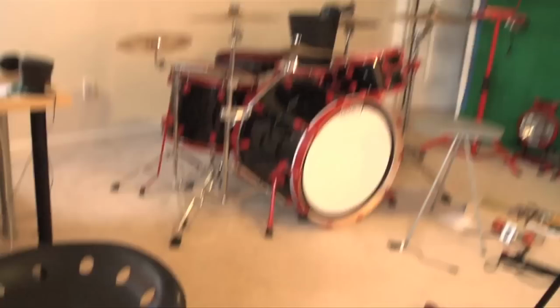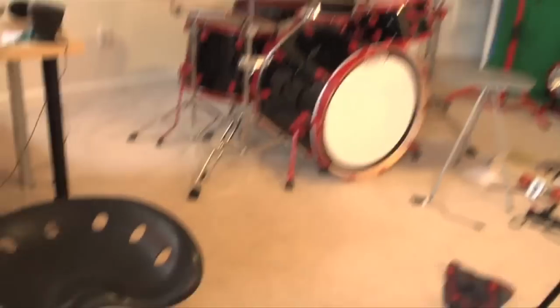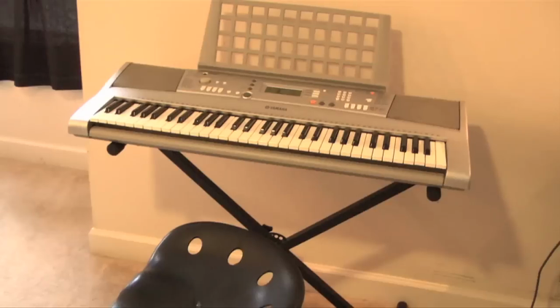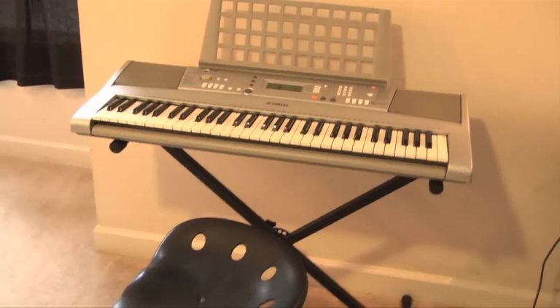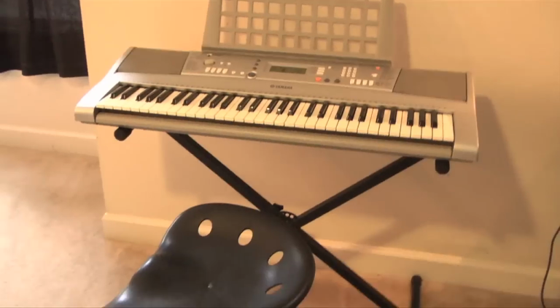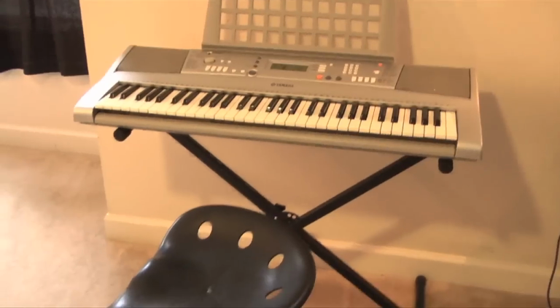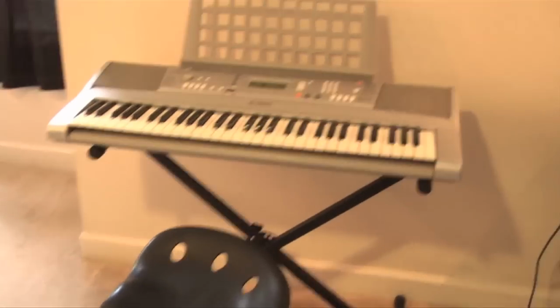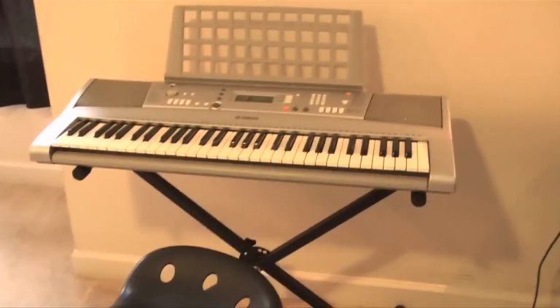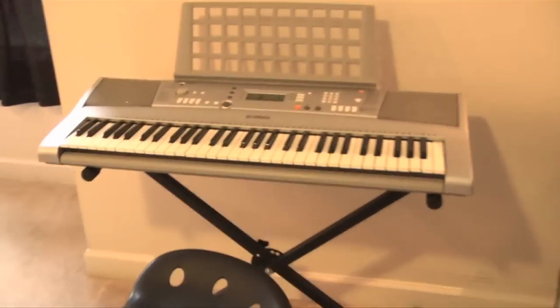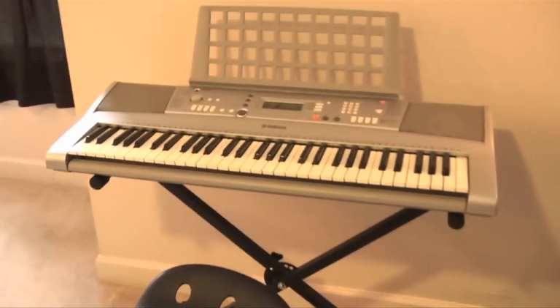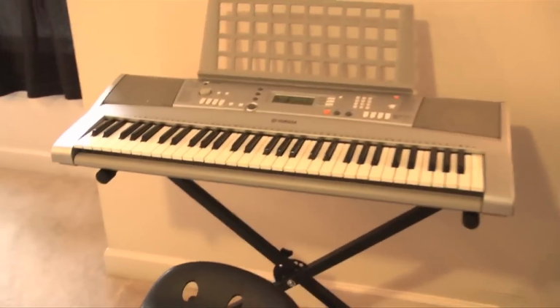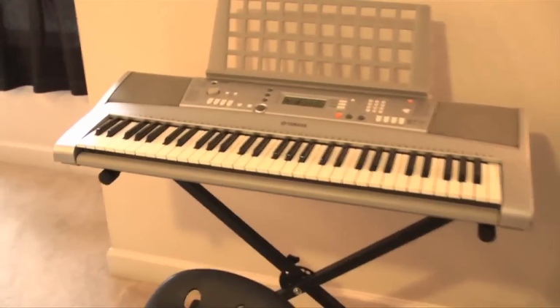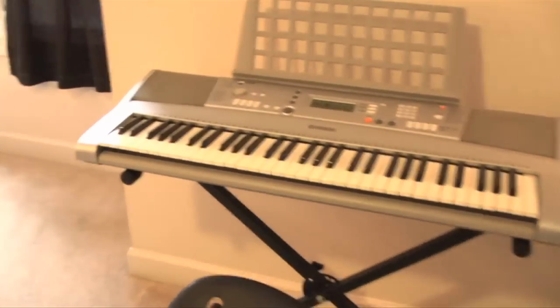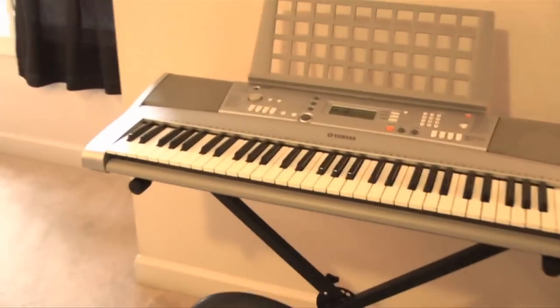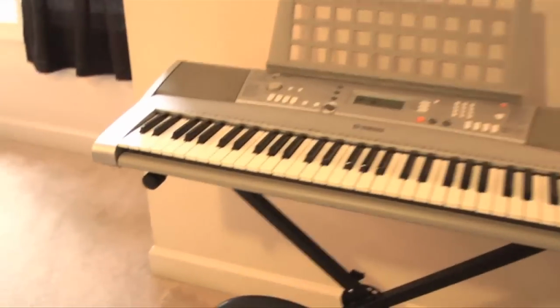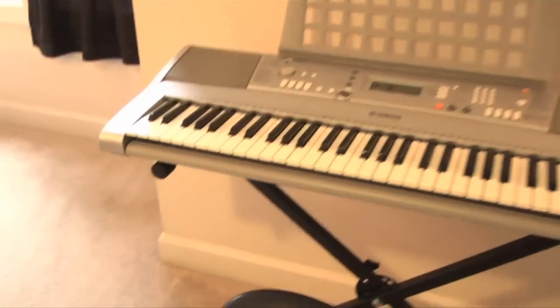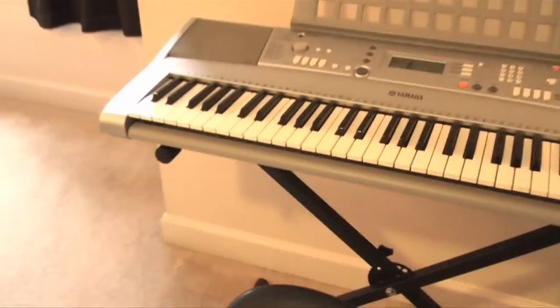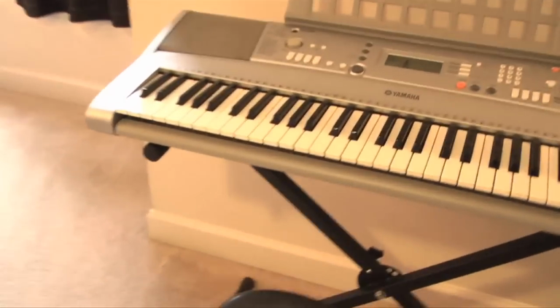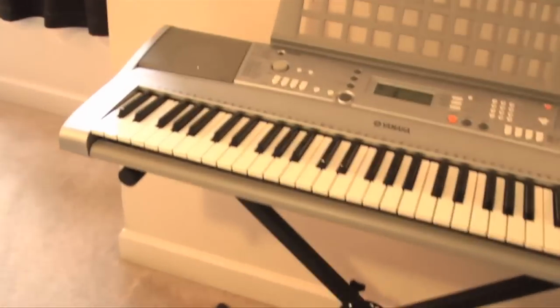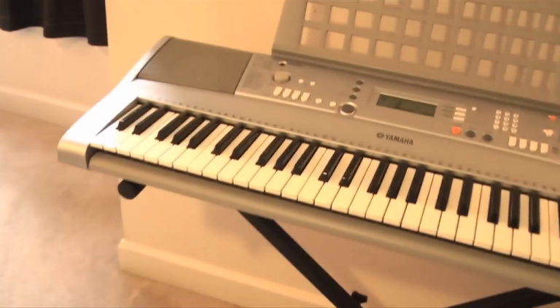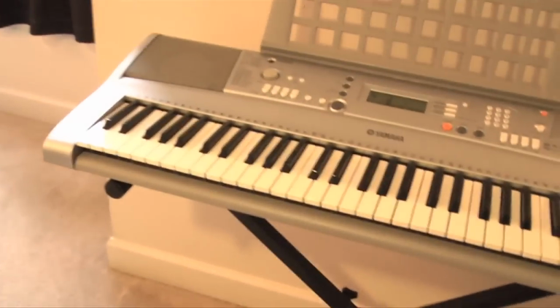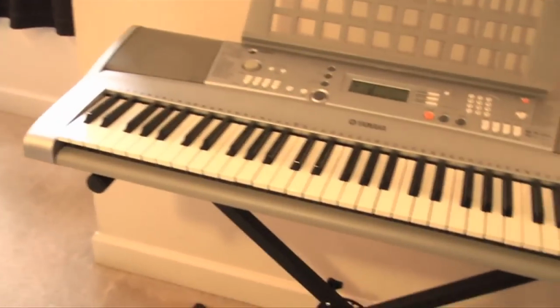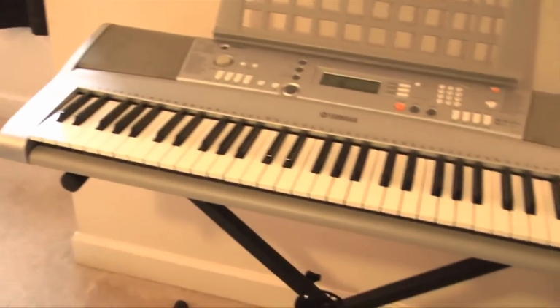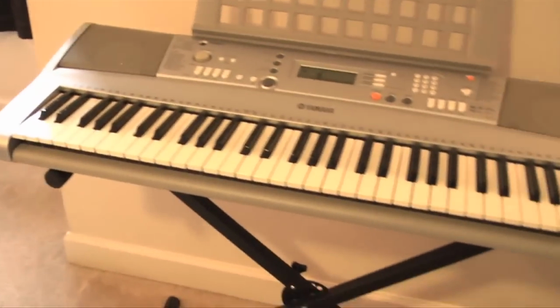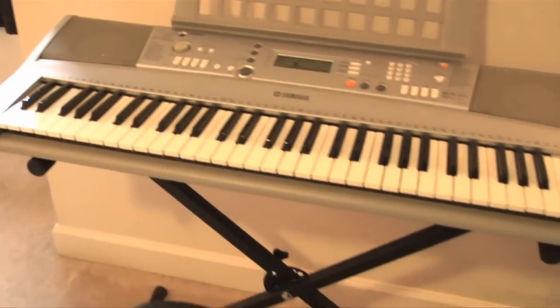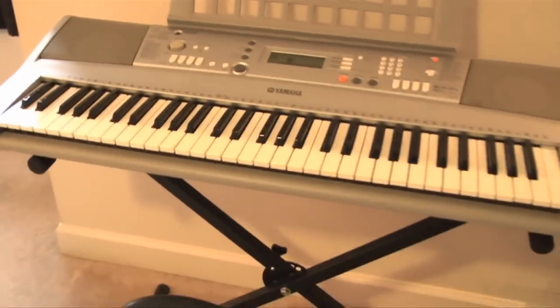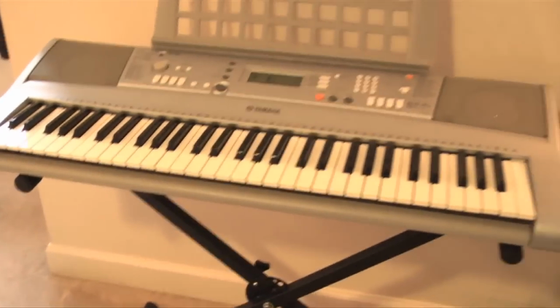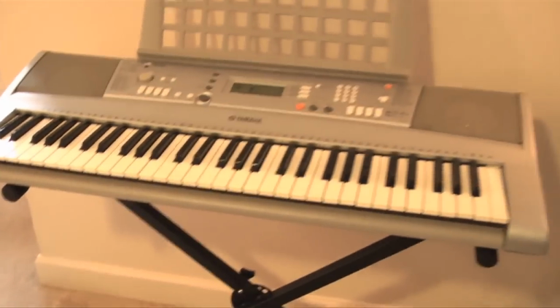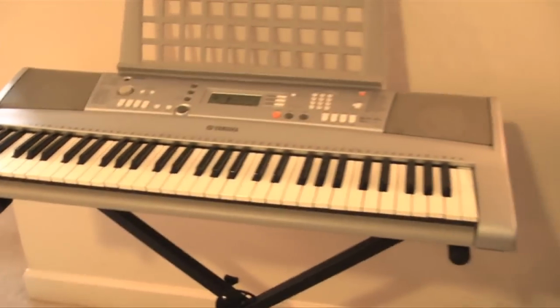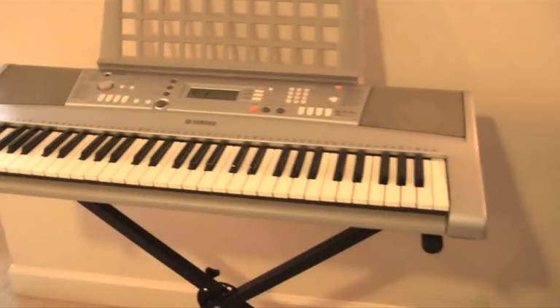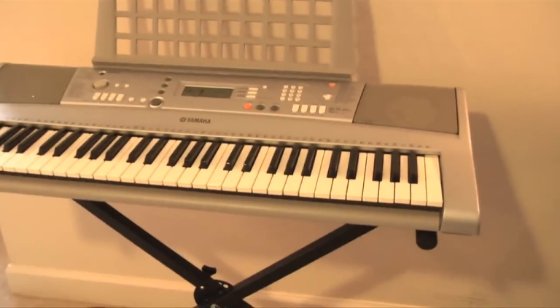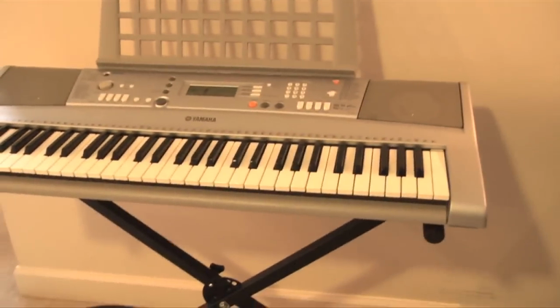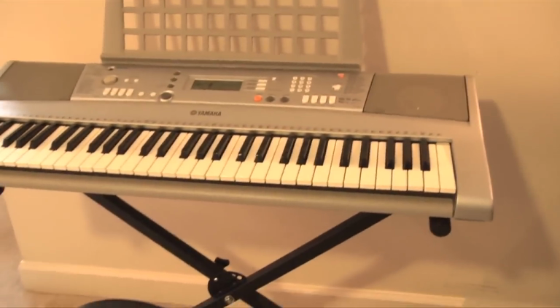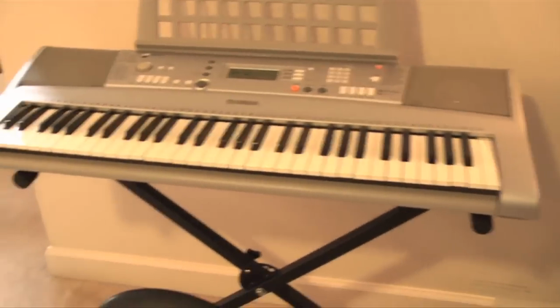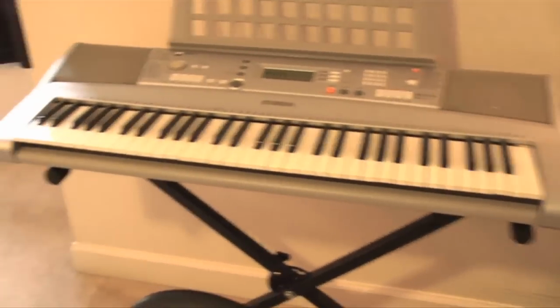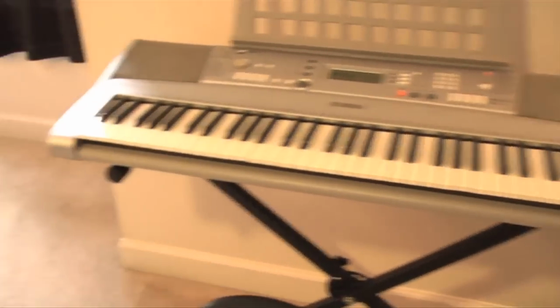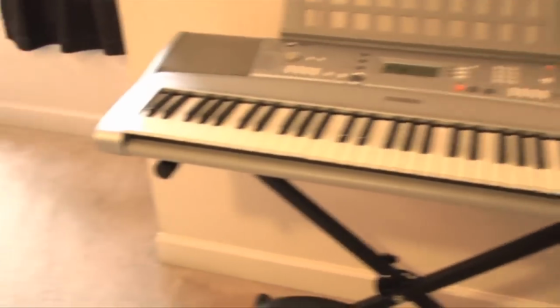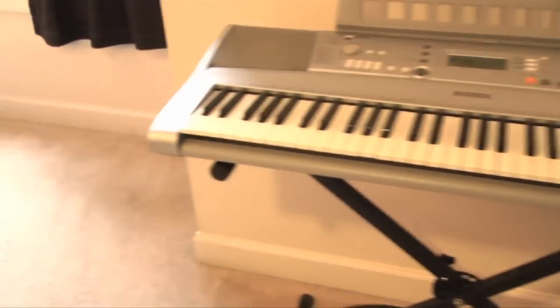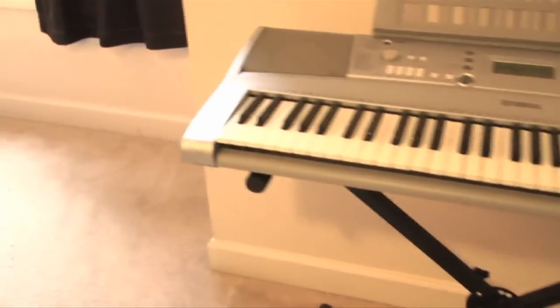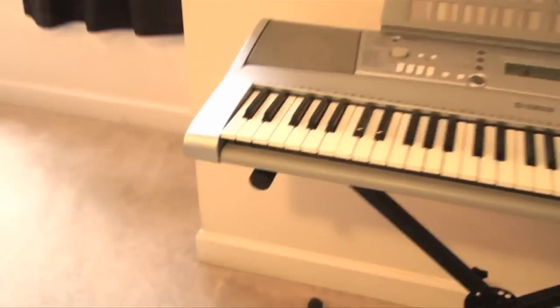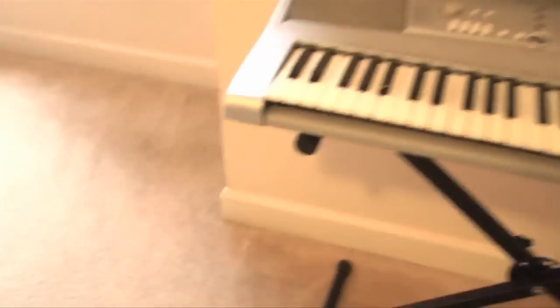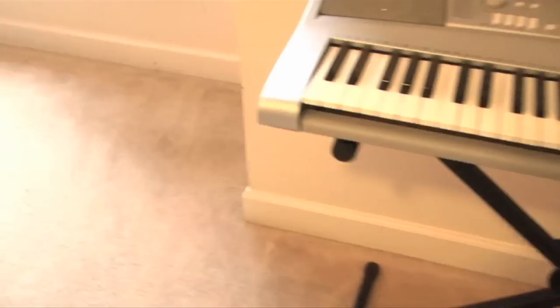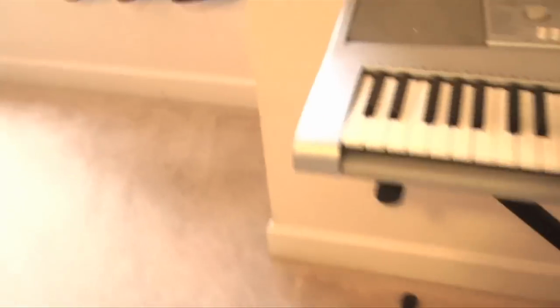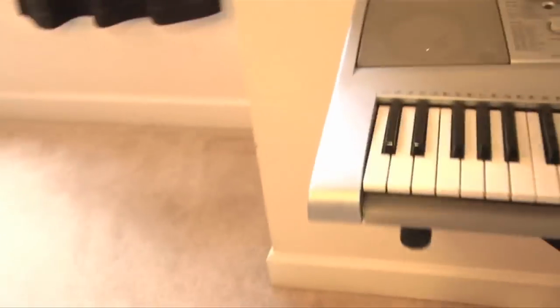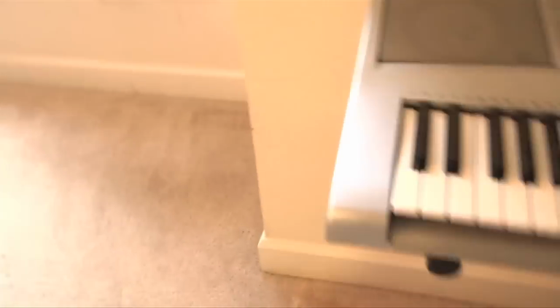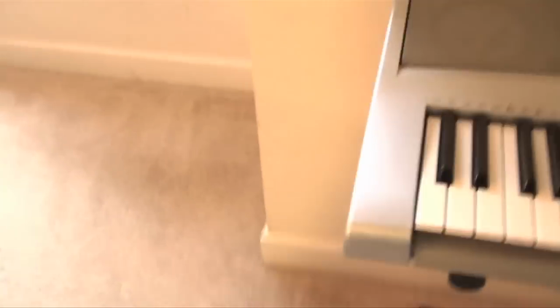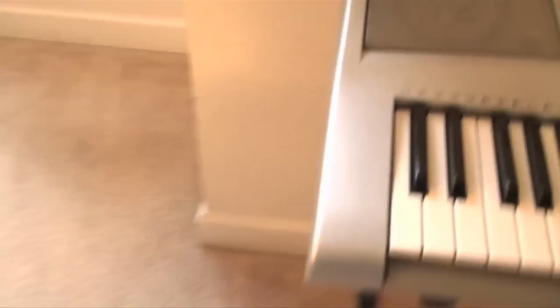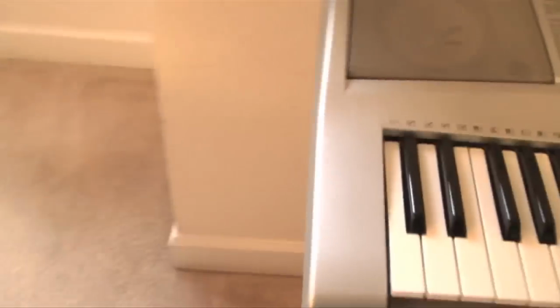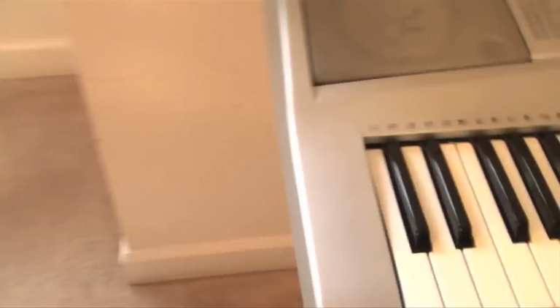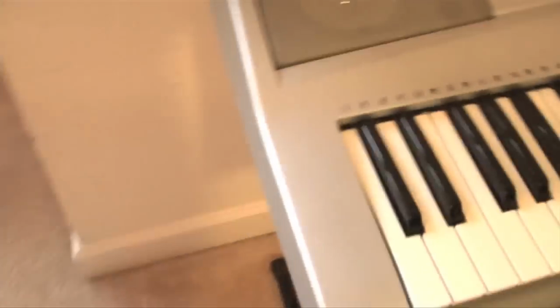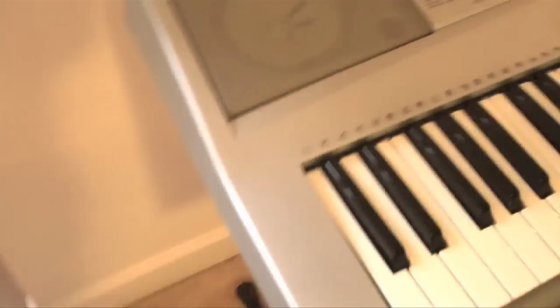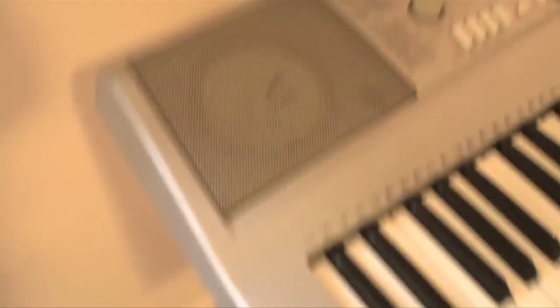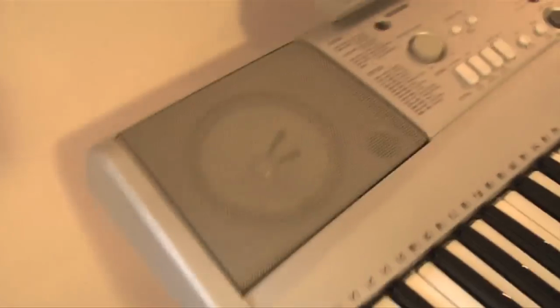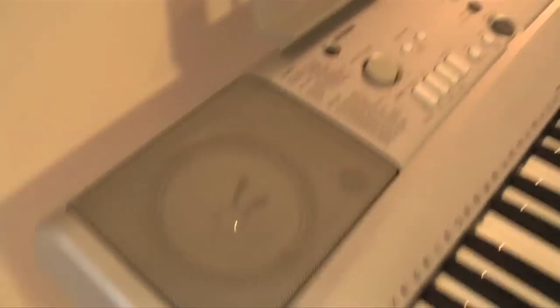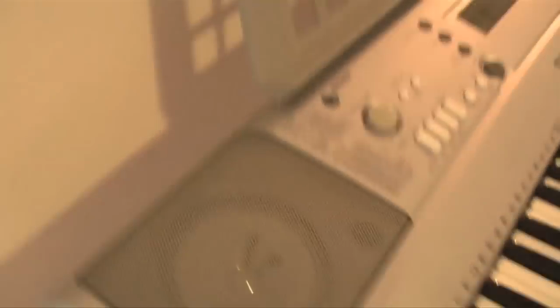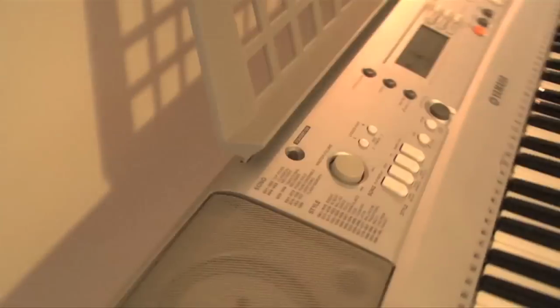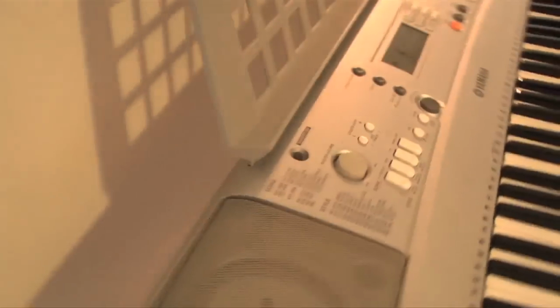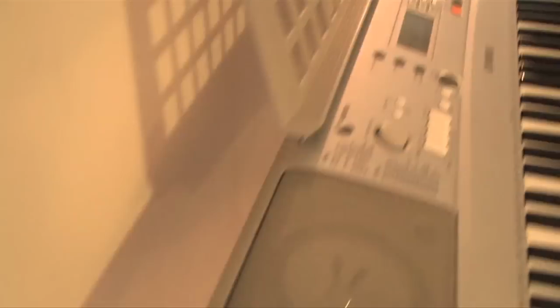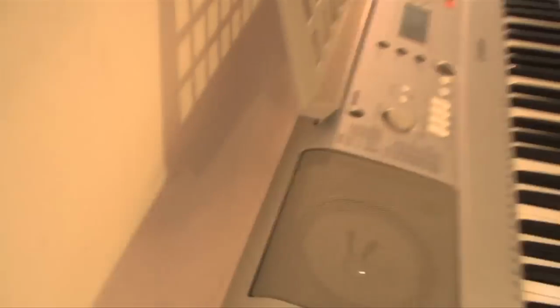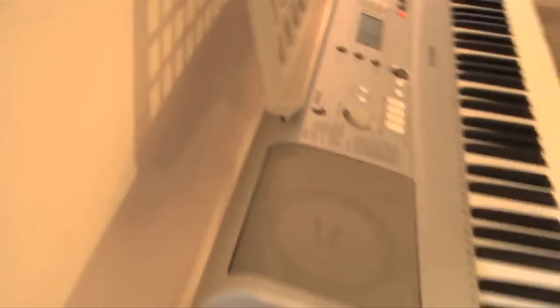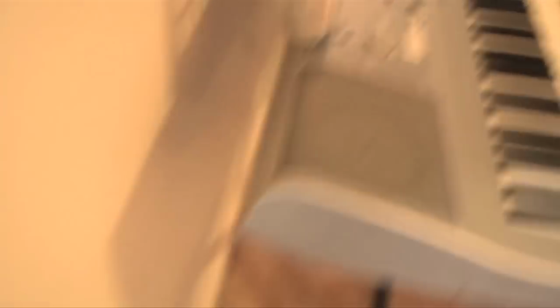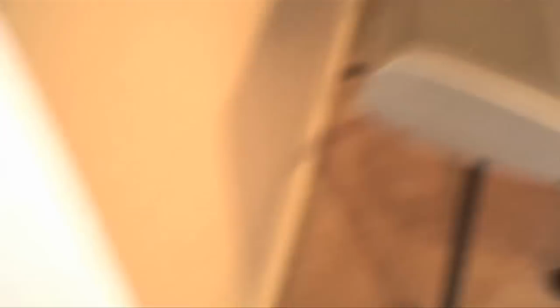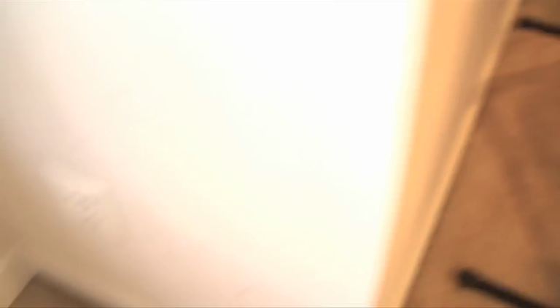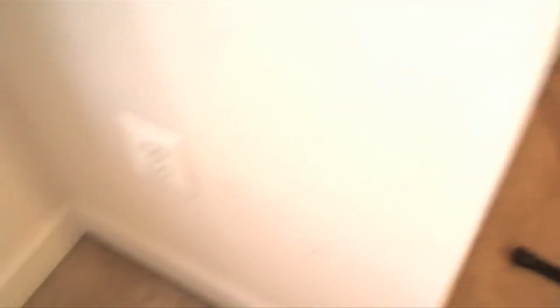My keyboard, which I intend to use more one day, but I haven't been using it recently, as evident by the fact that it's not plugged in.